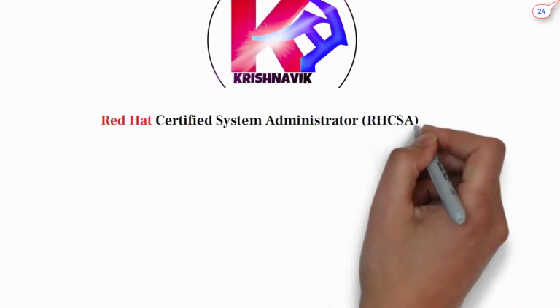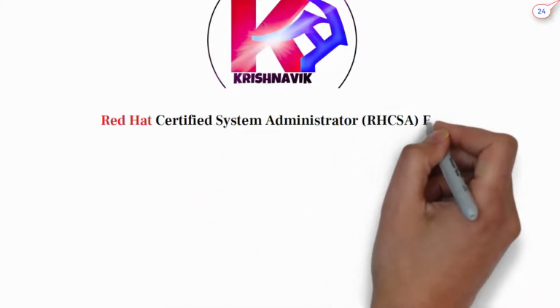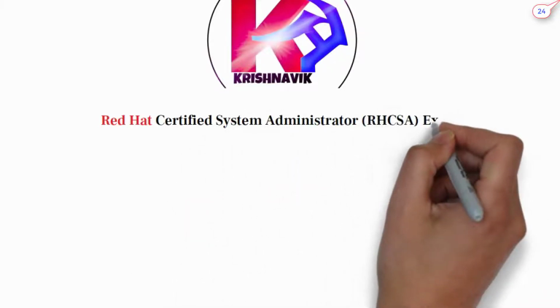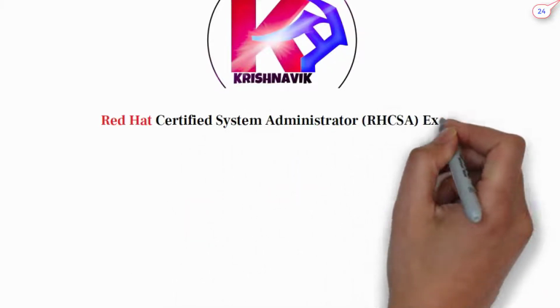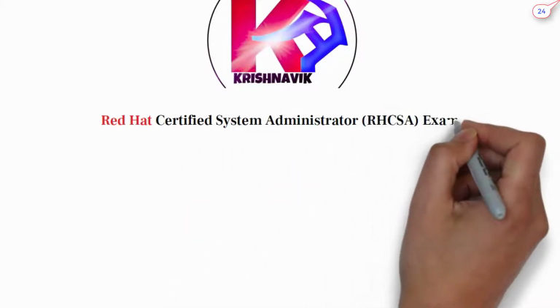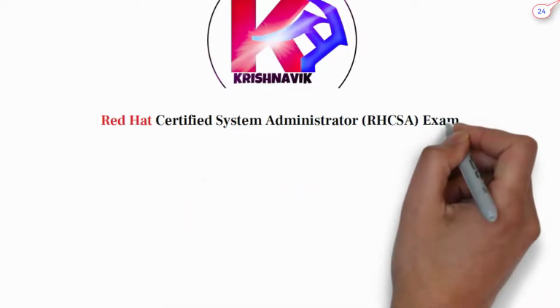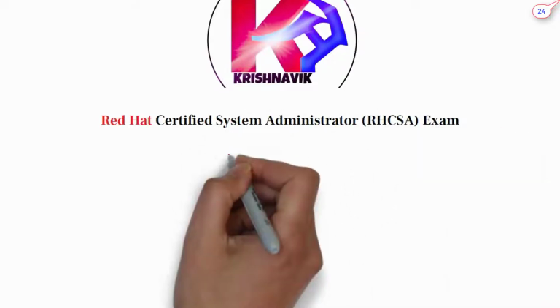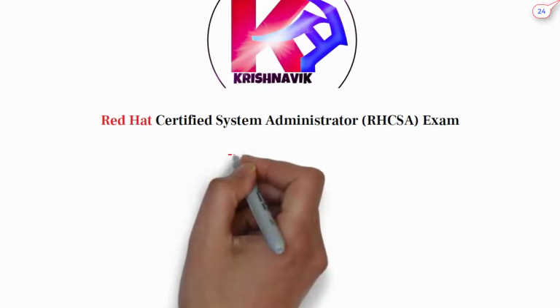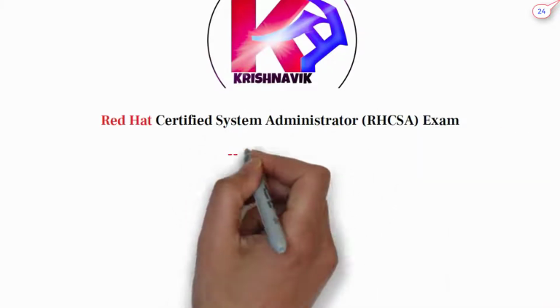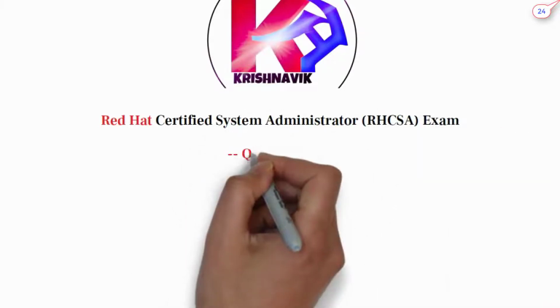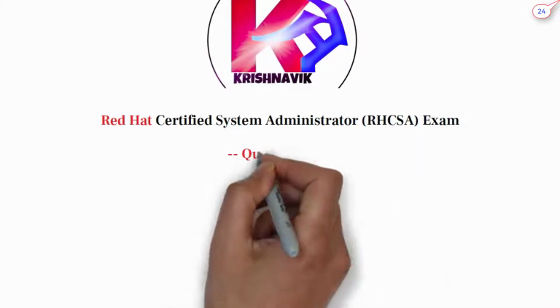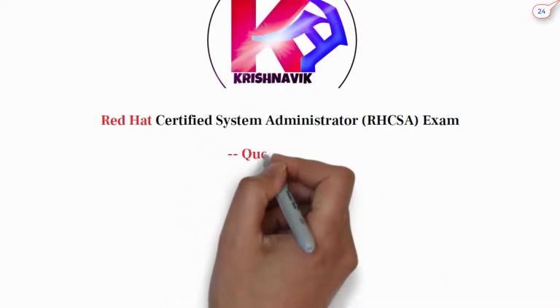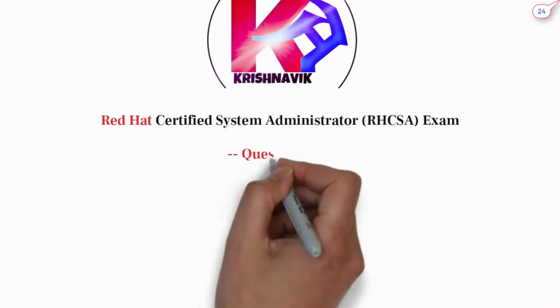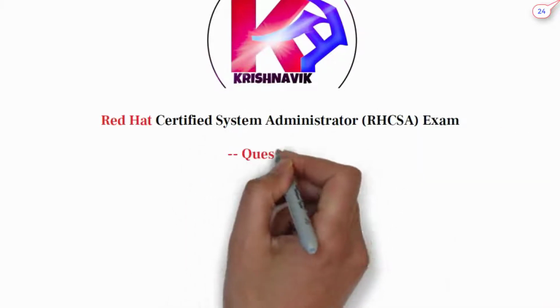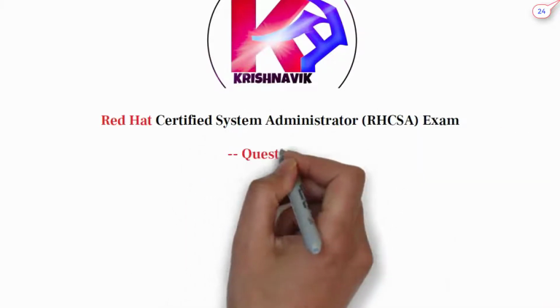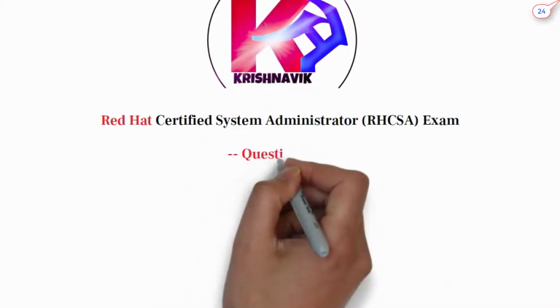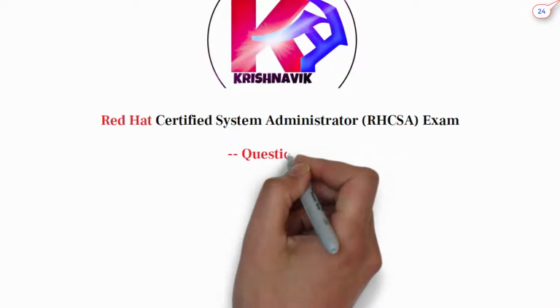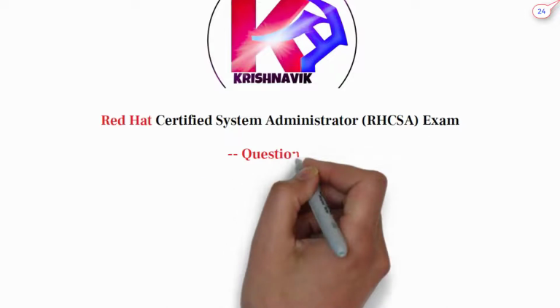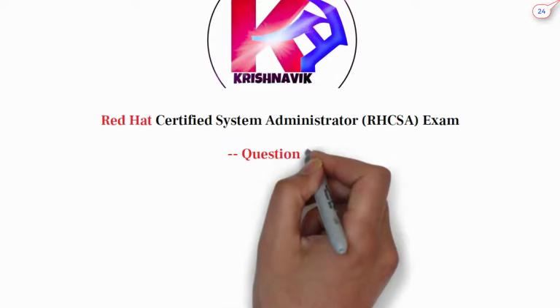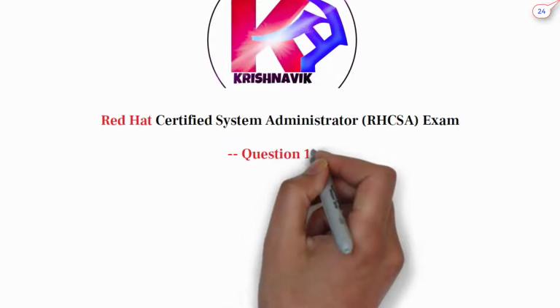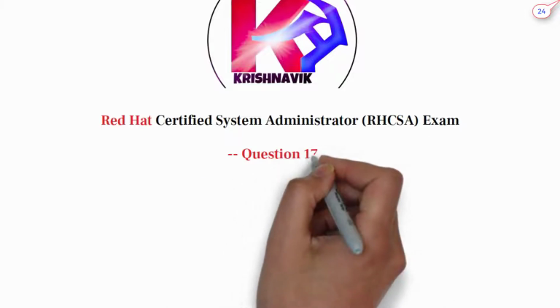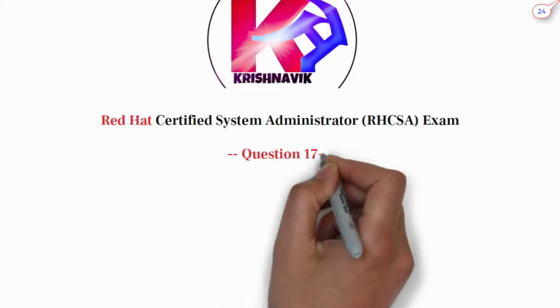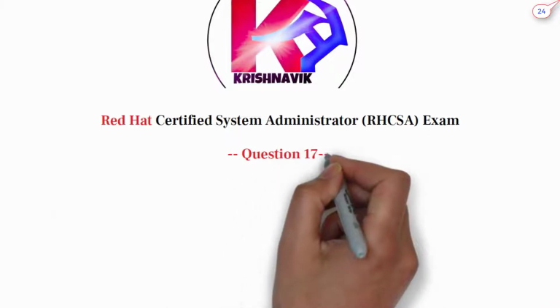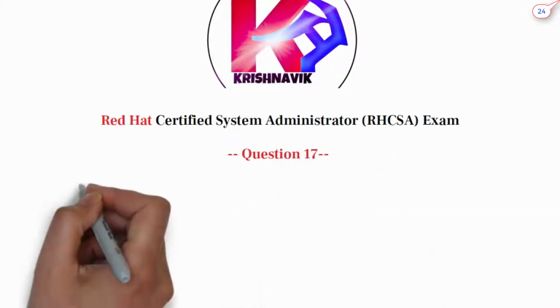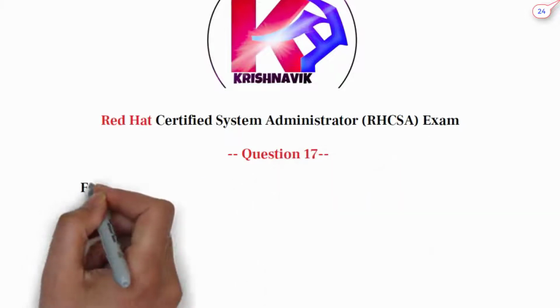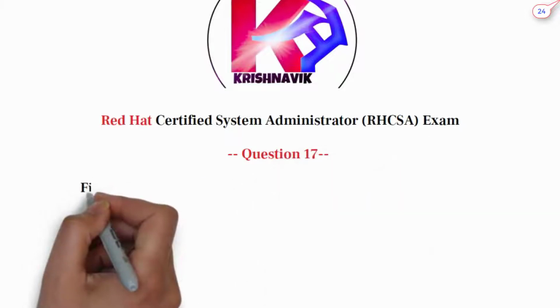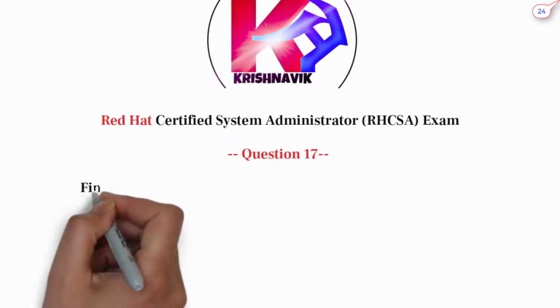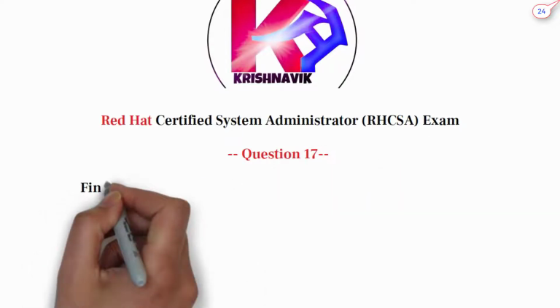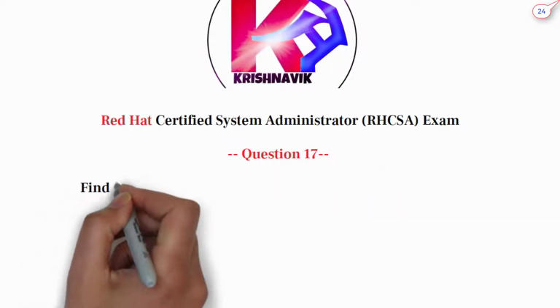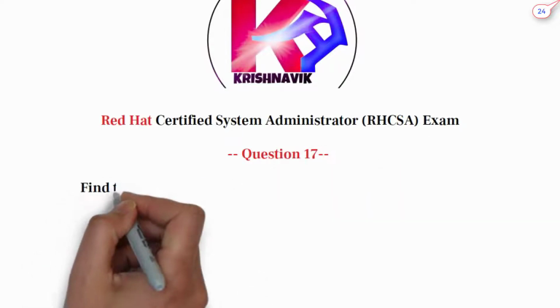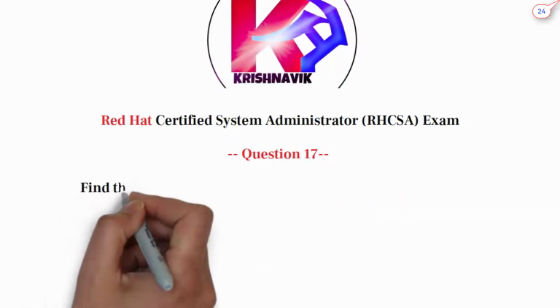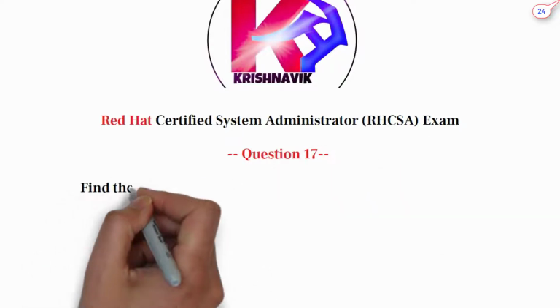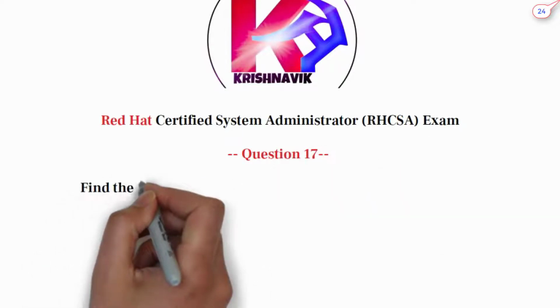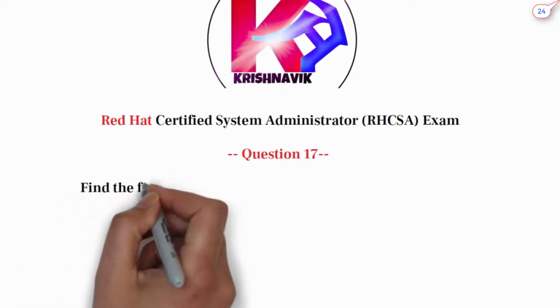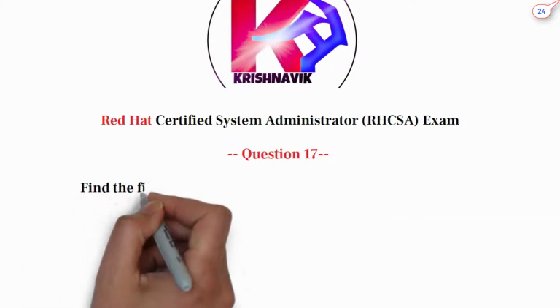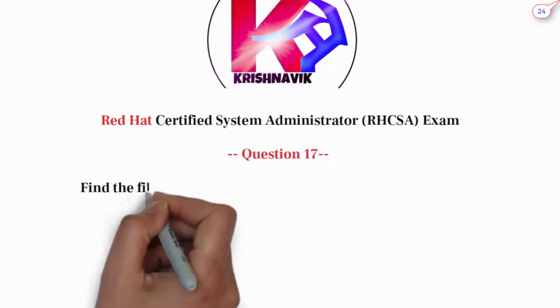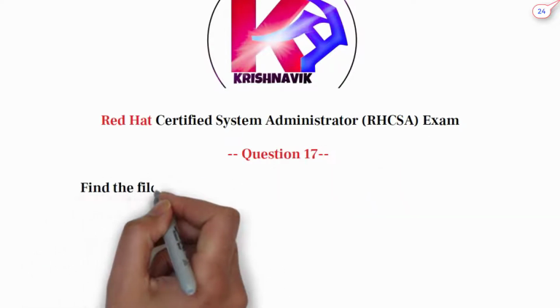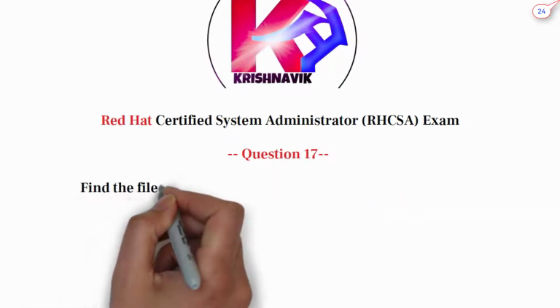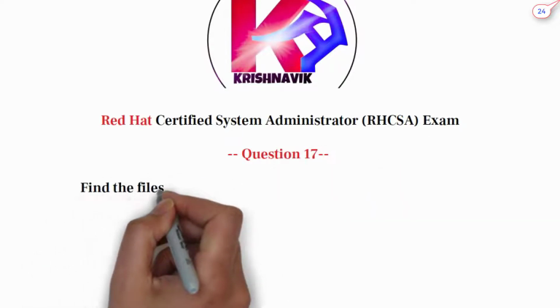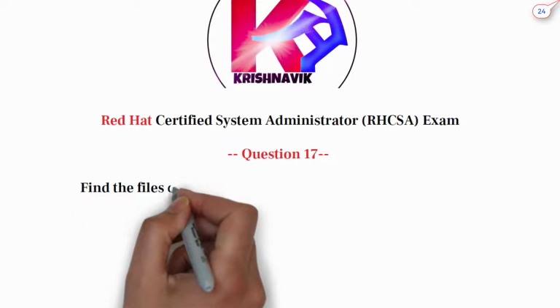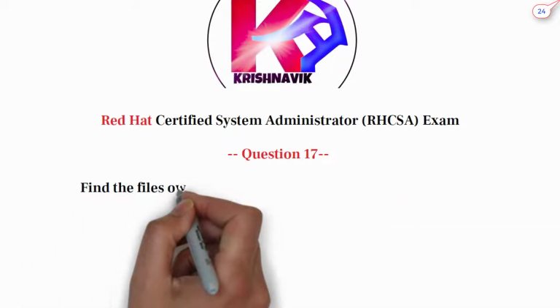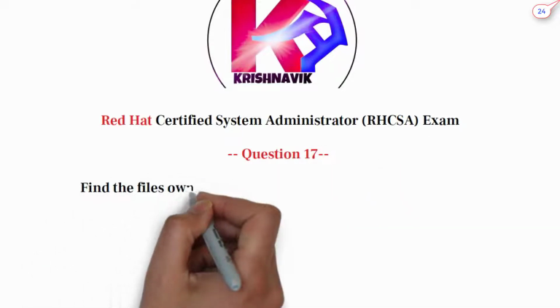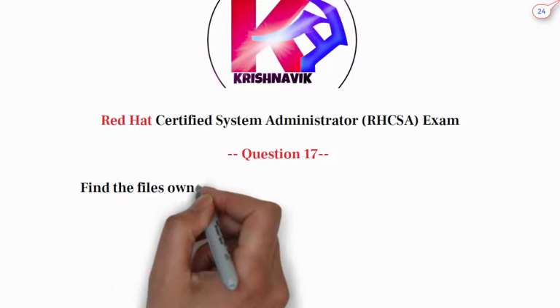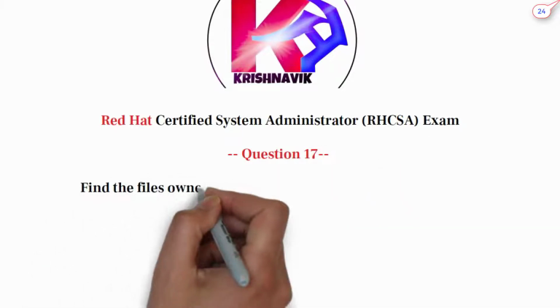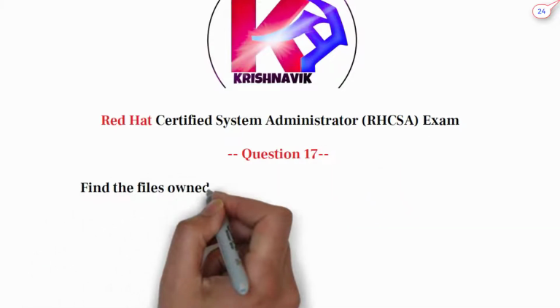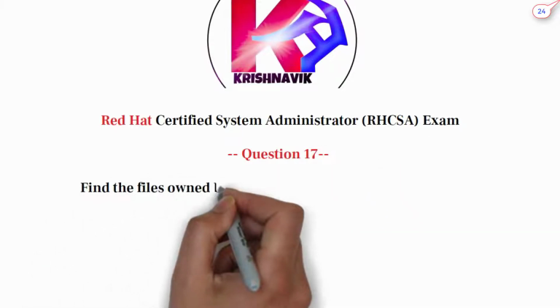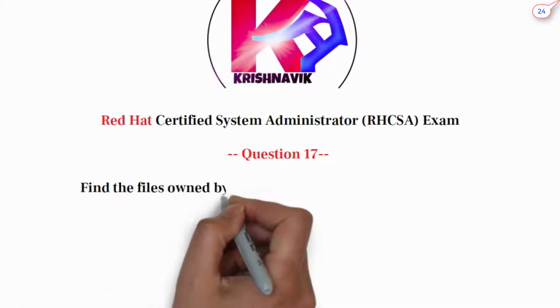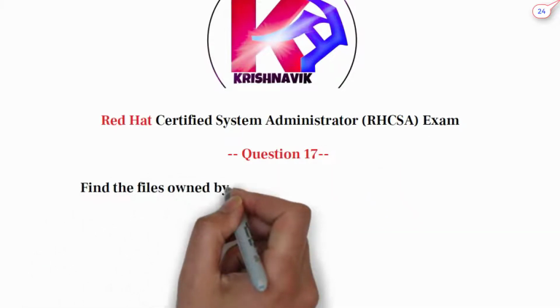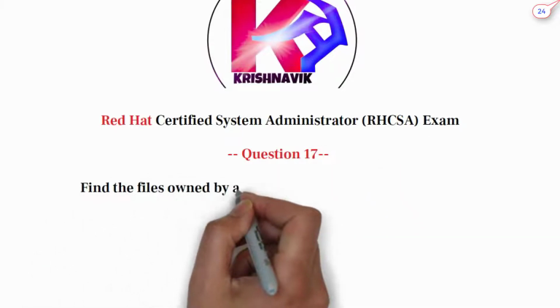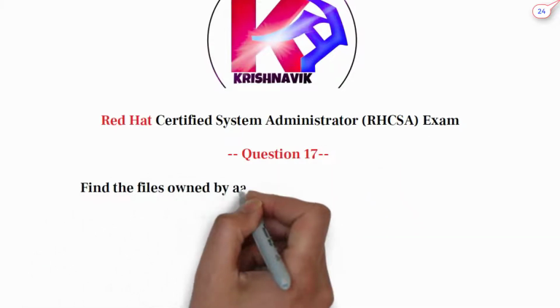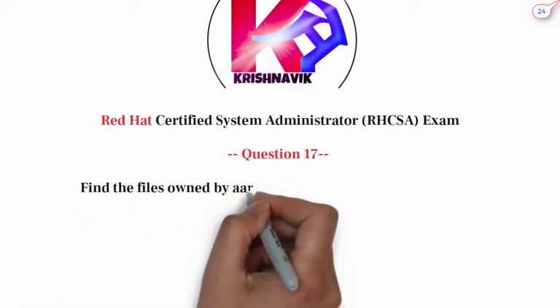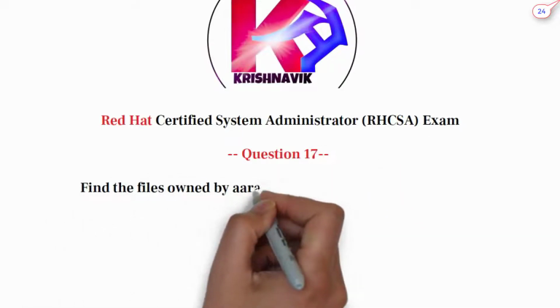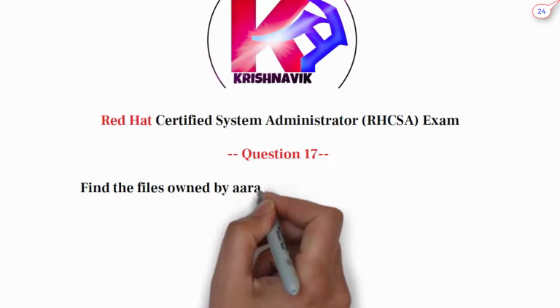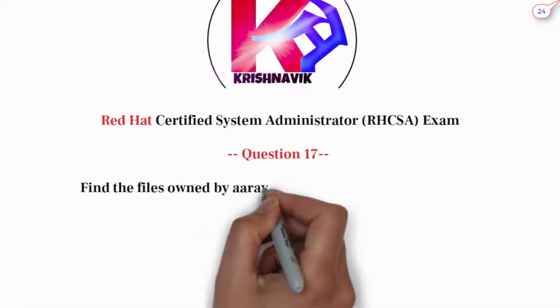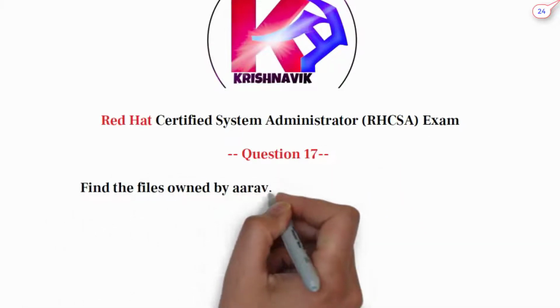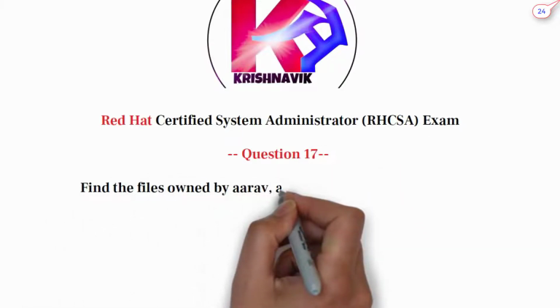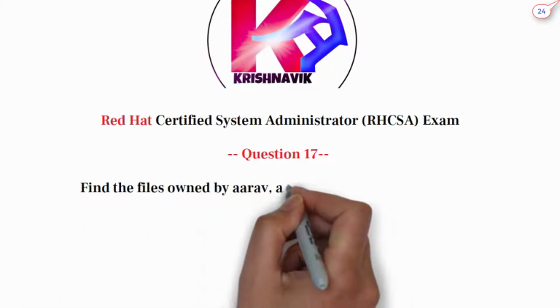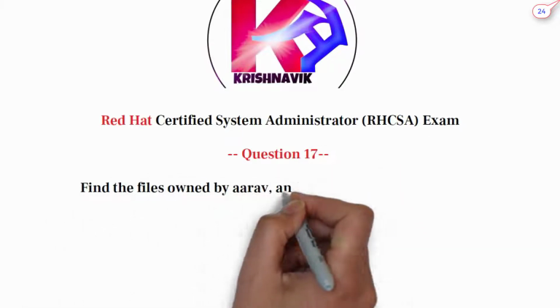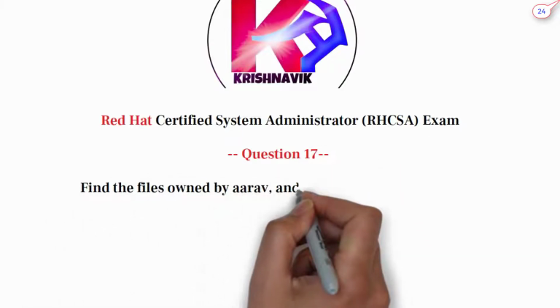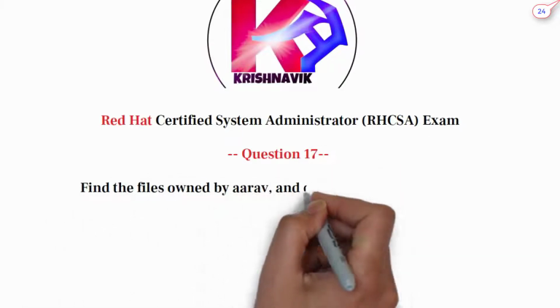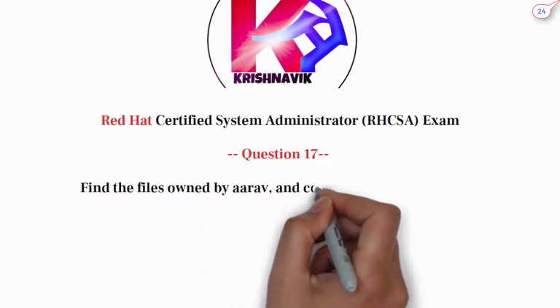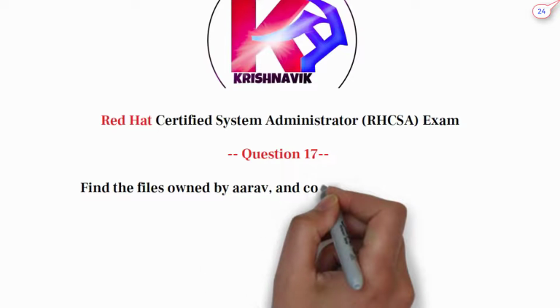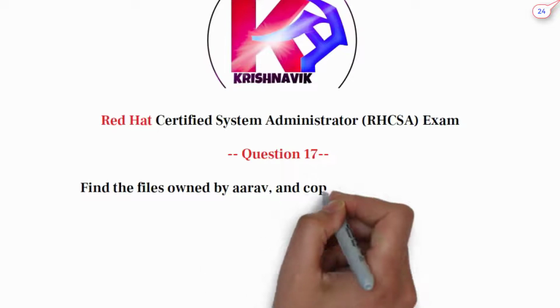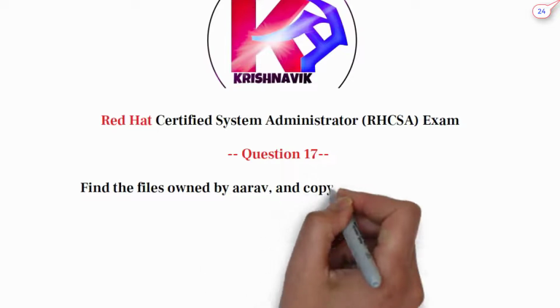Today's RCSA exam question is: find the files owned by RF and copy them to the directory /opt/doc.